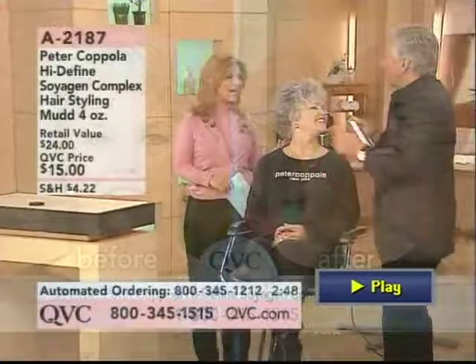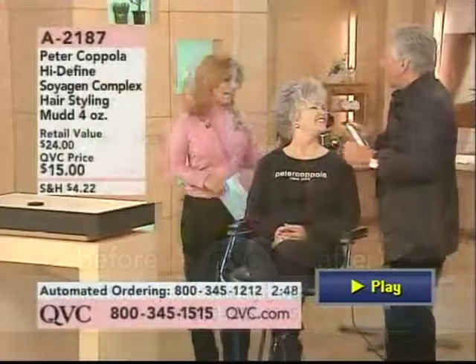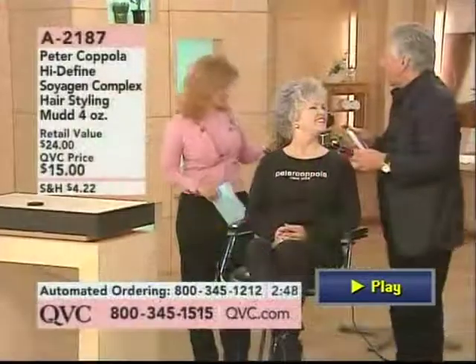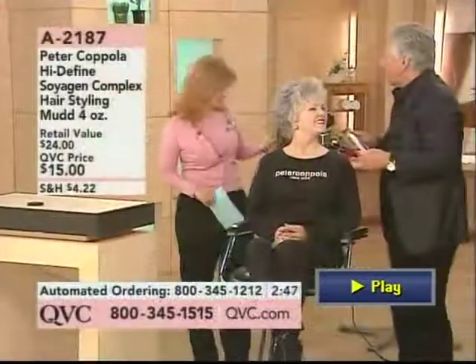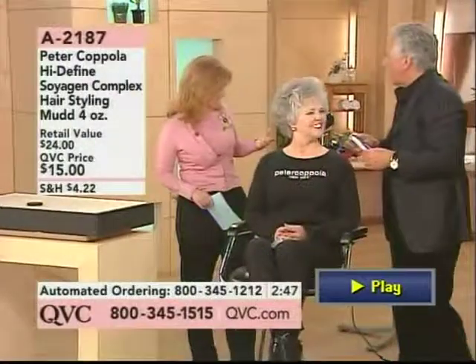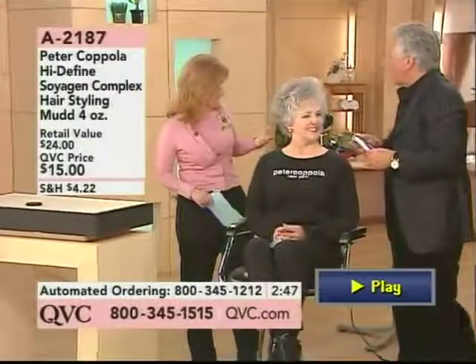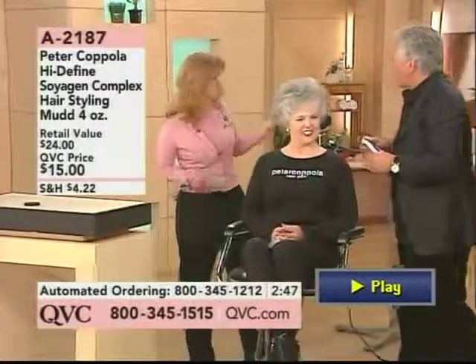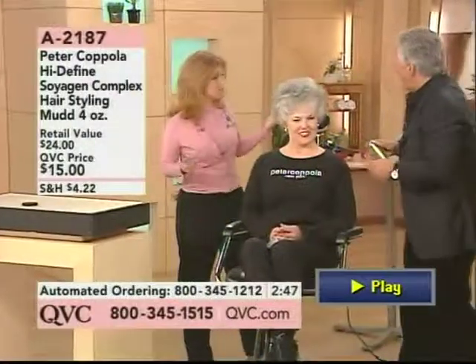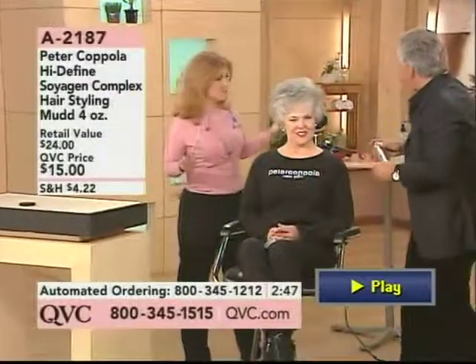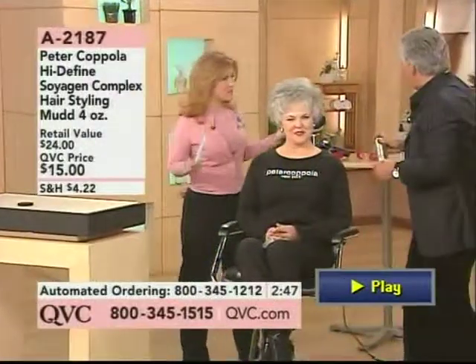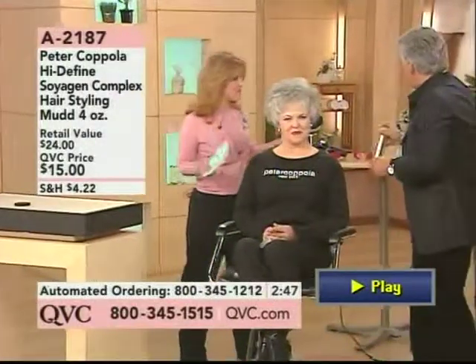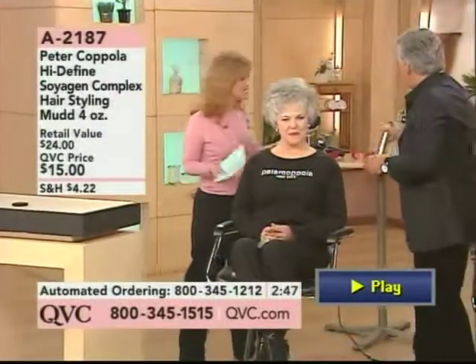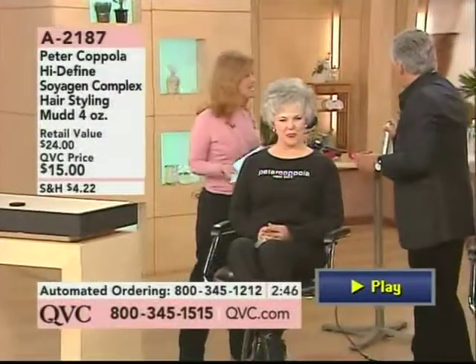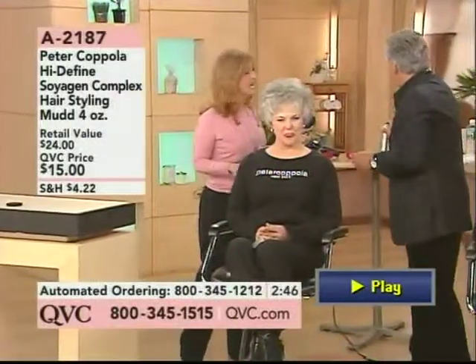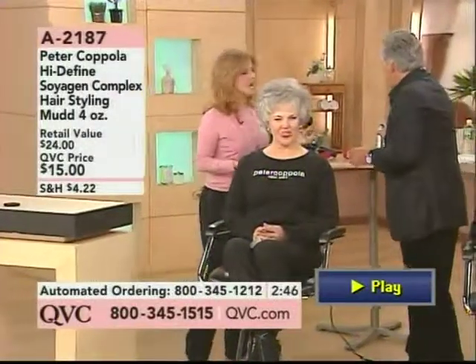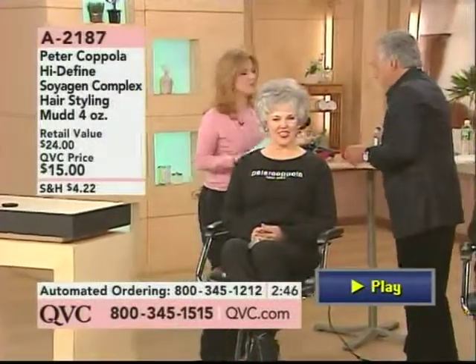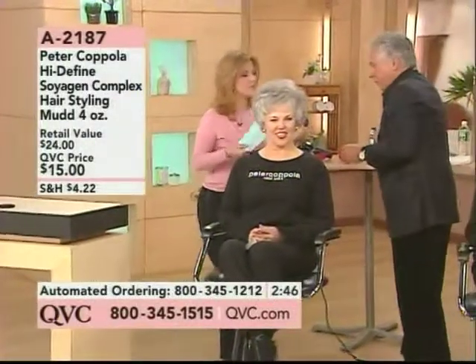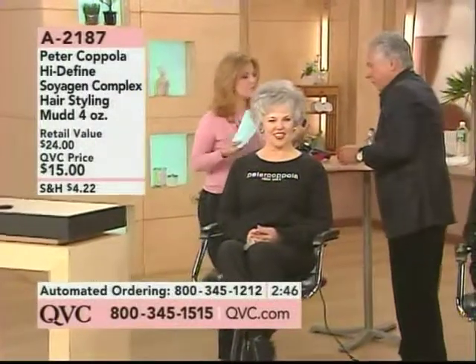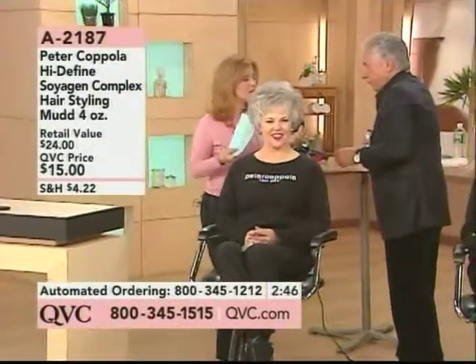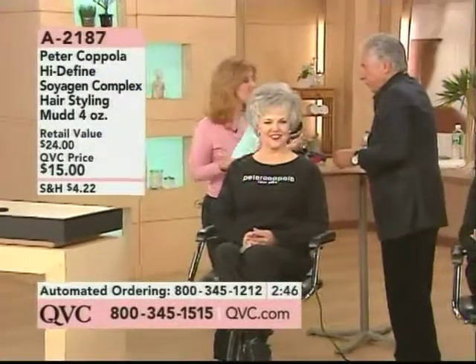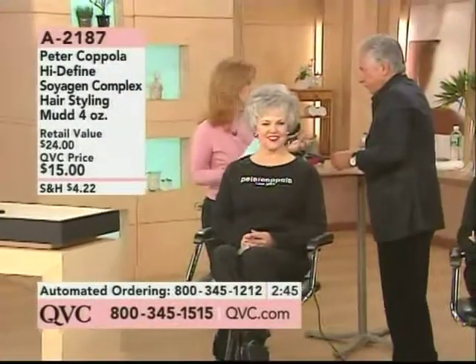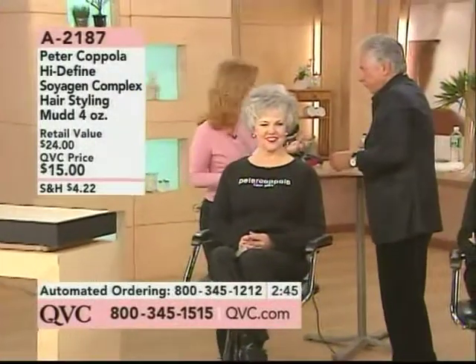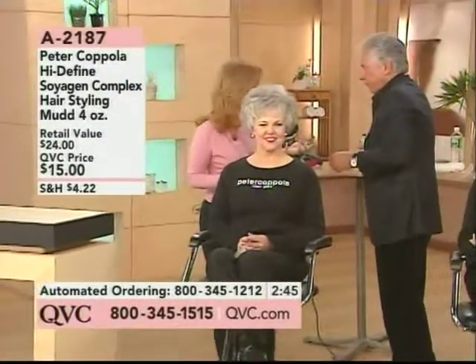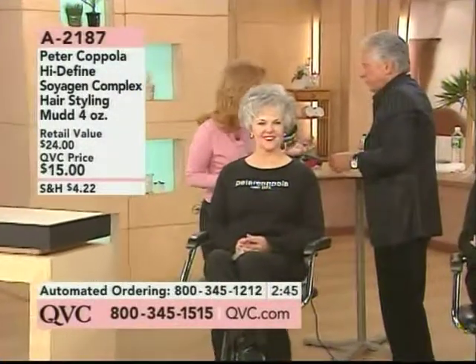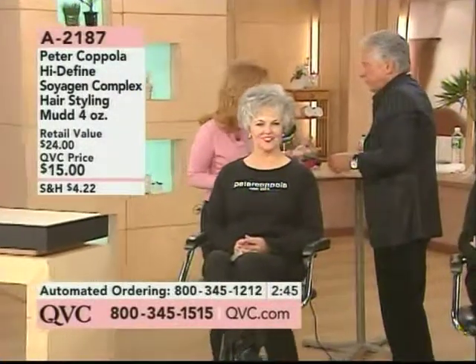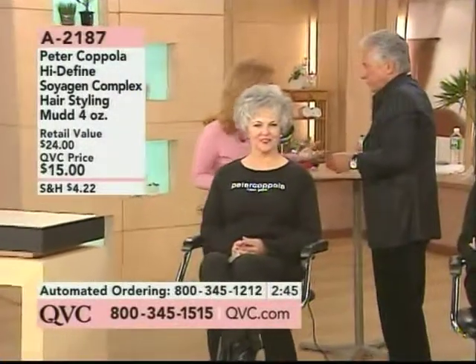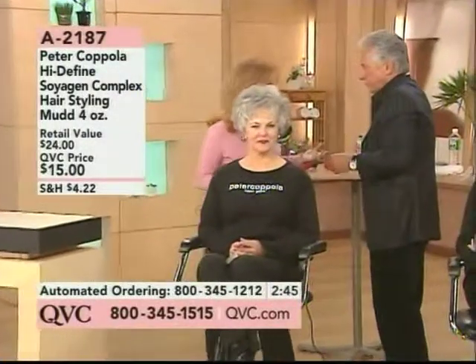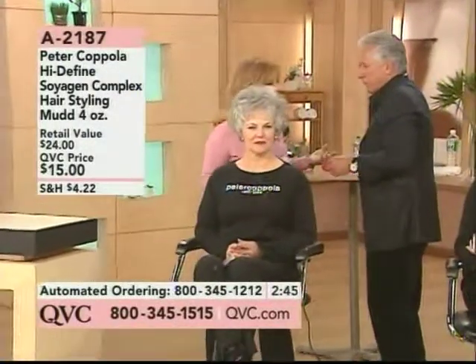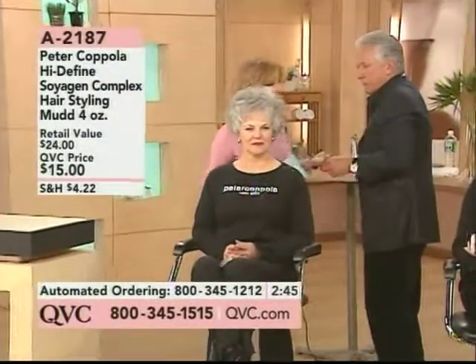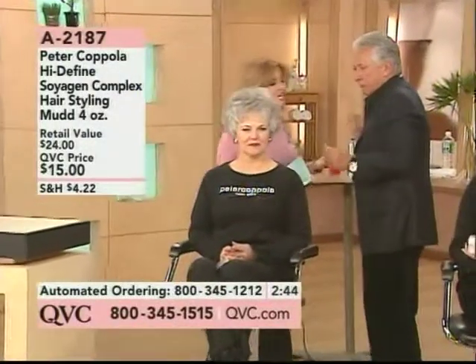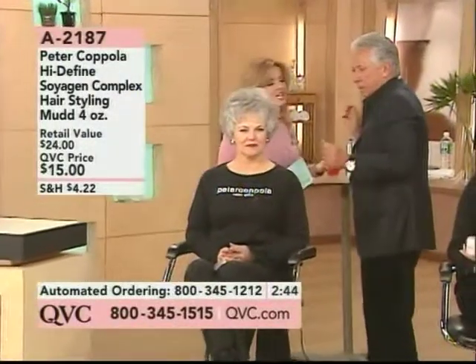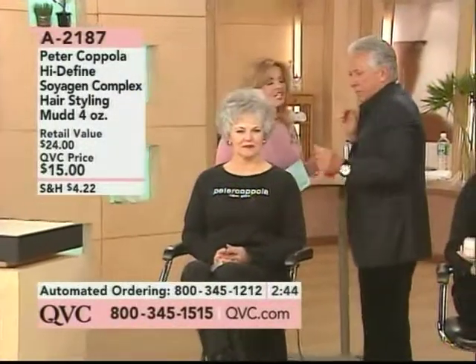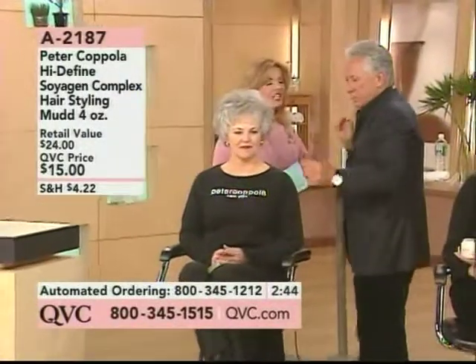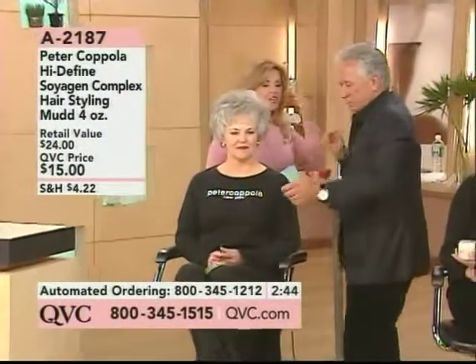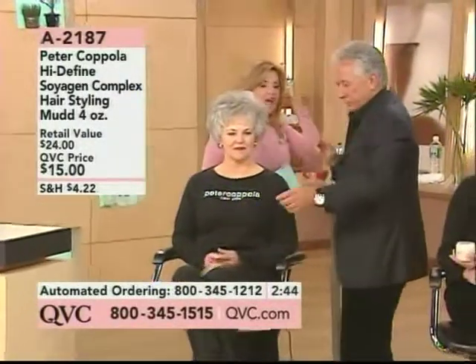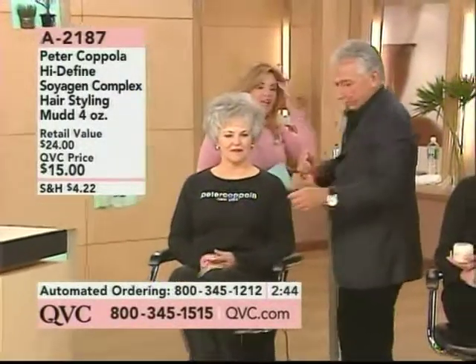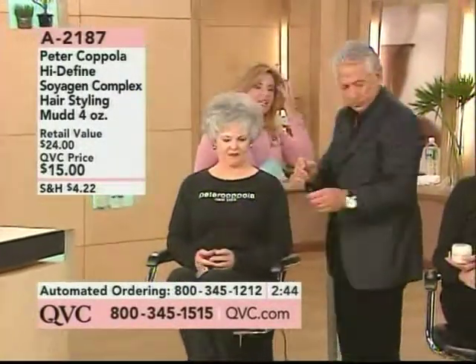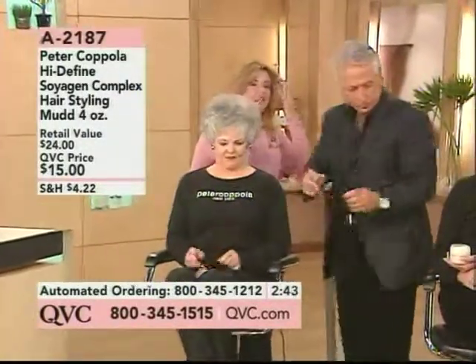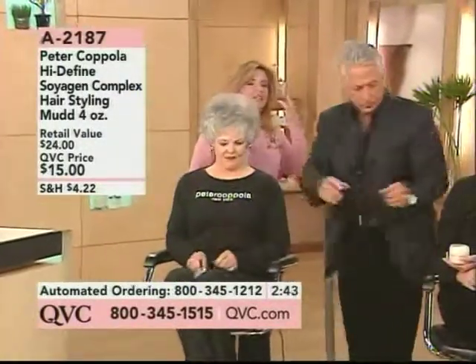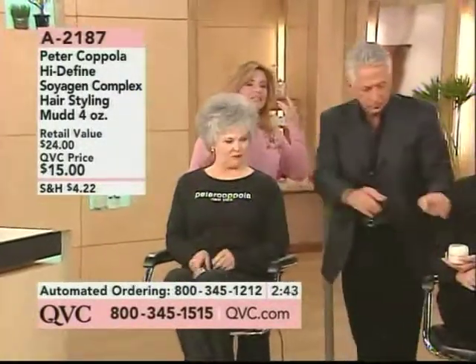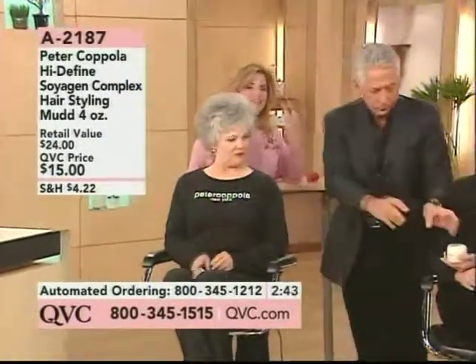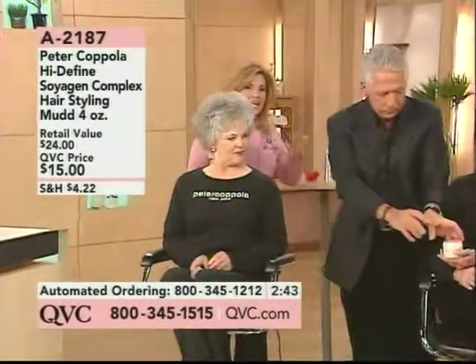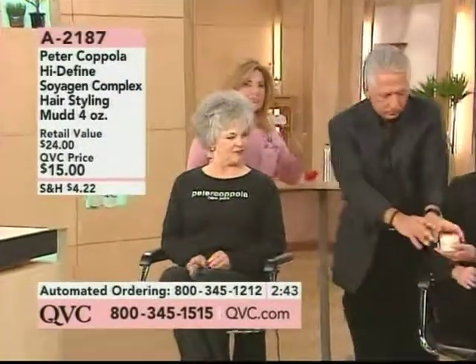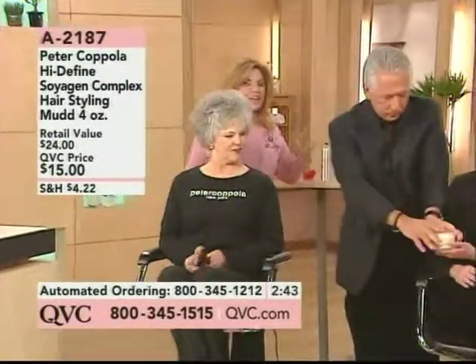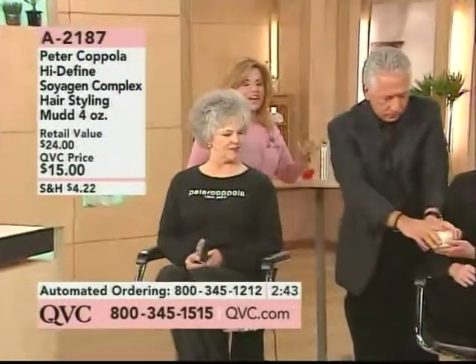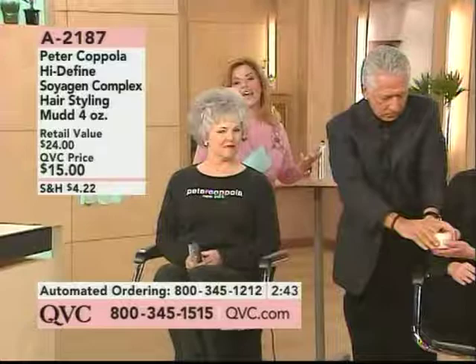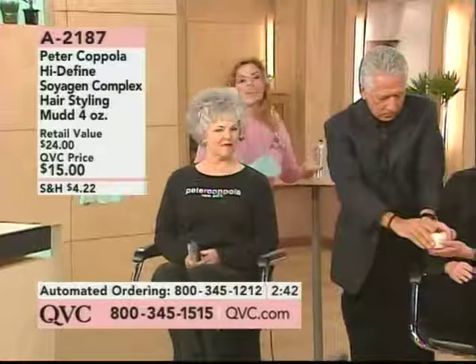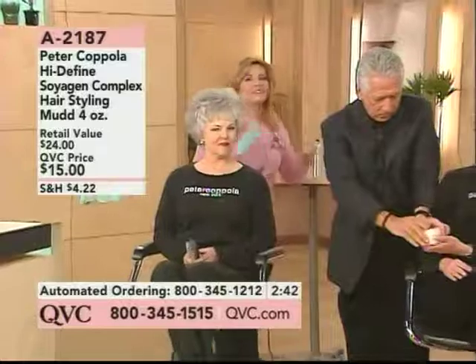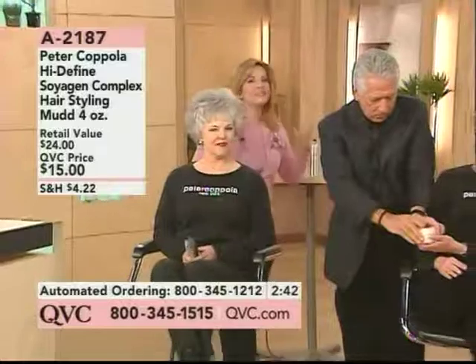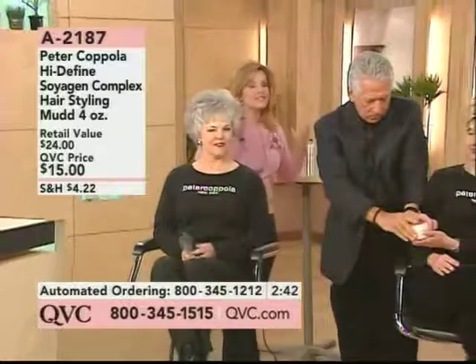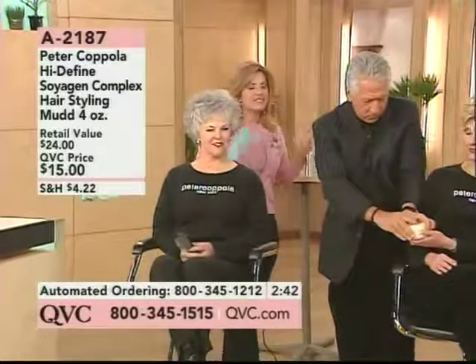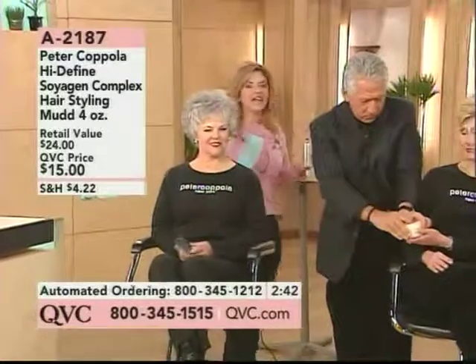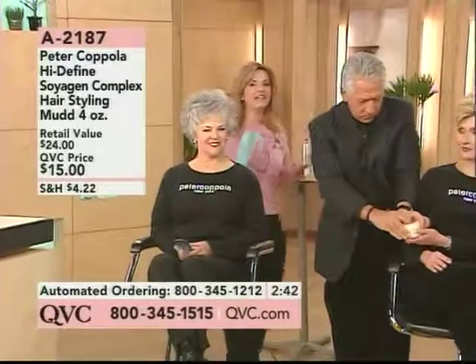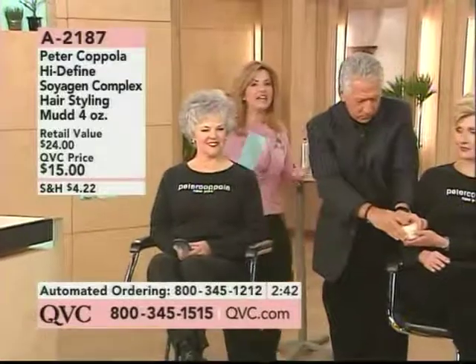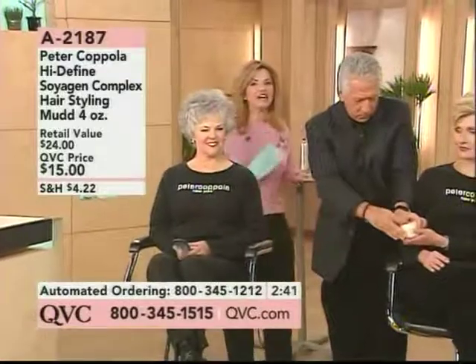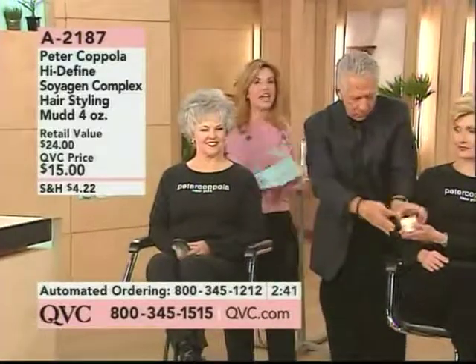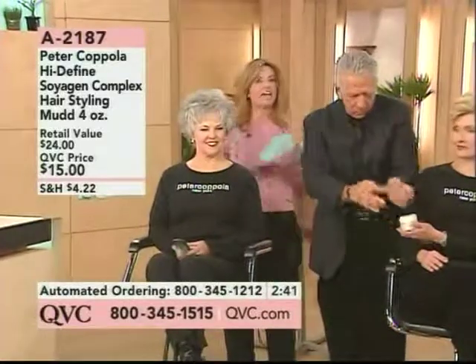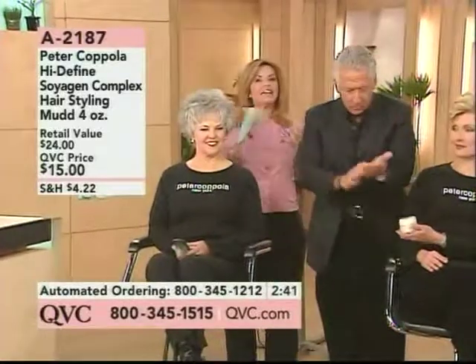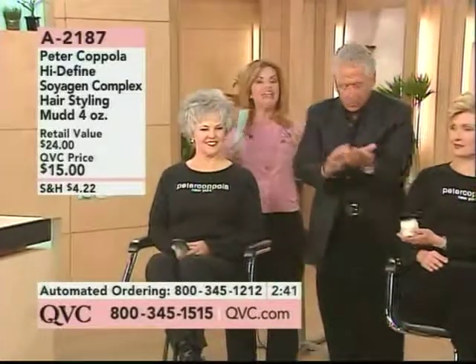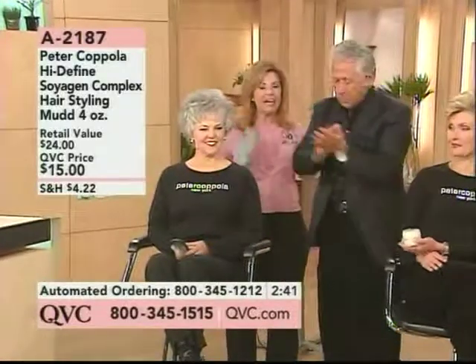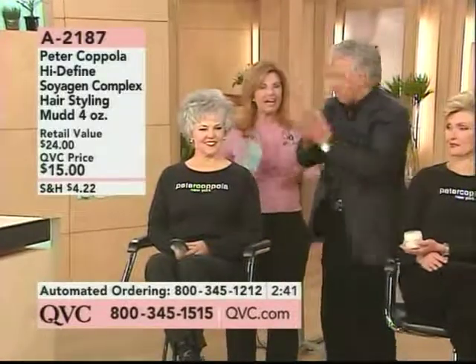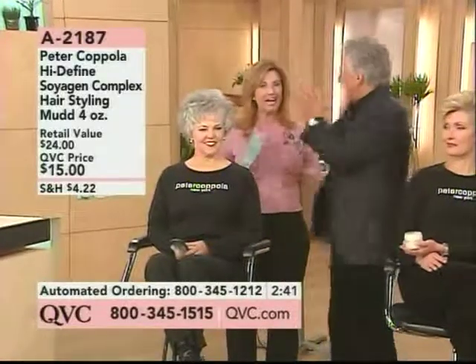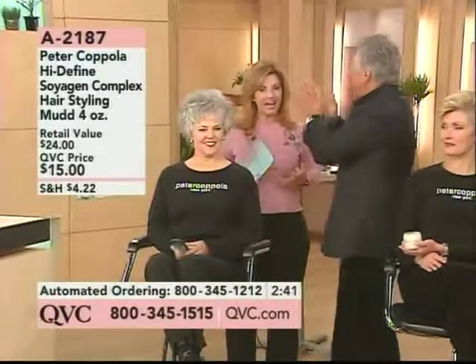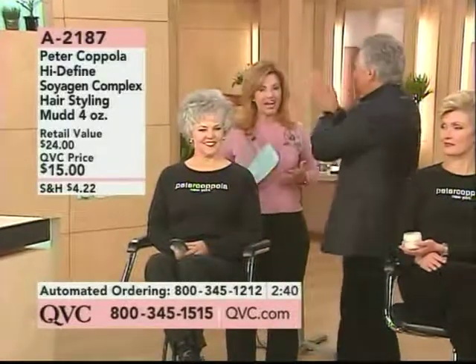My hair — I use the mud. The mud works great on me. Any length hair, any style hair, any cut hair,